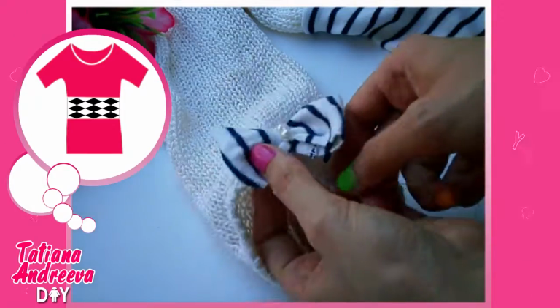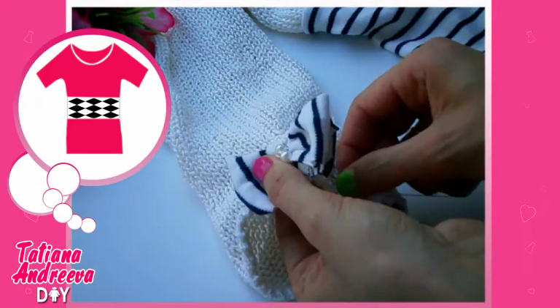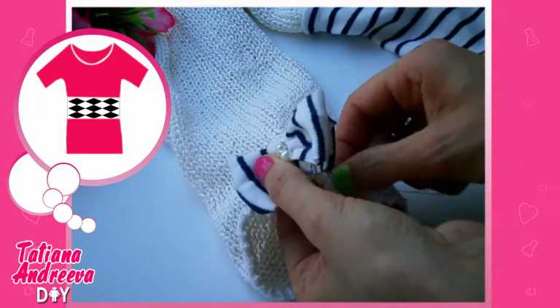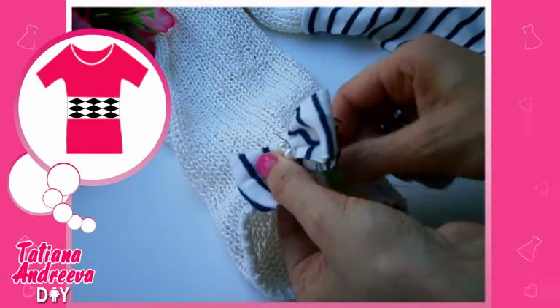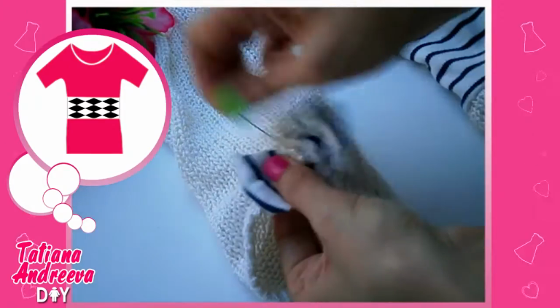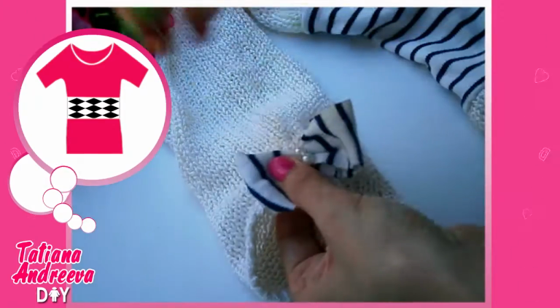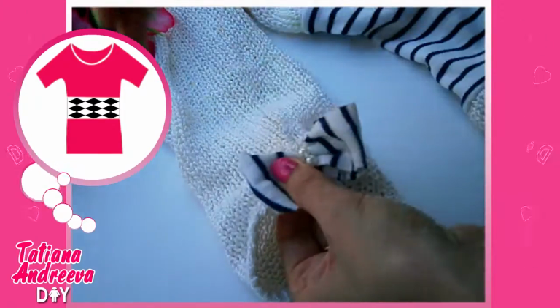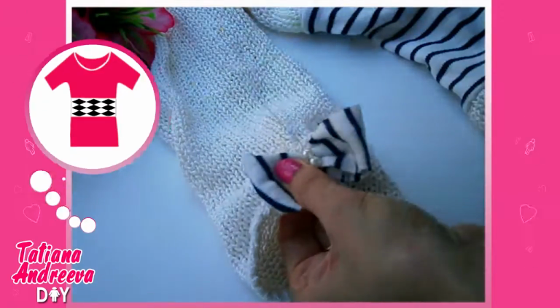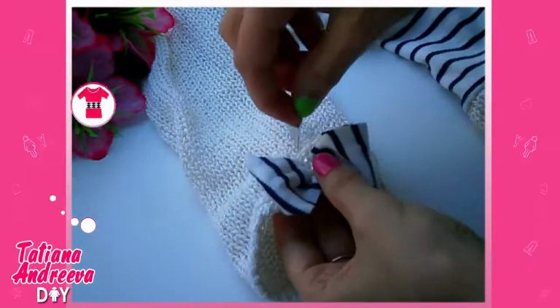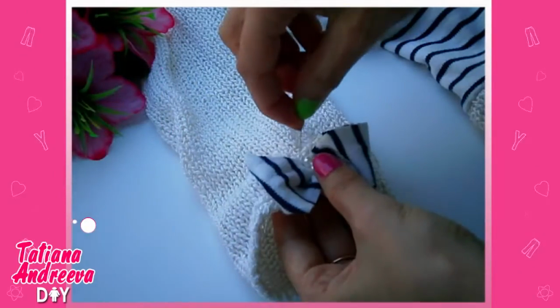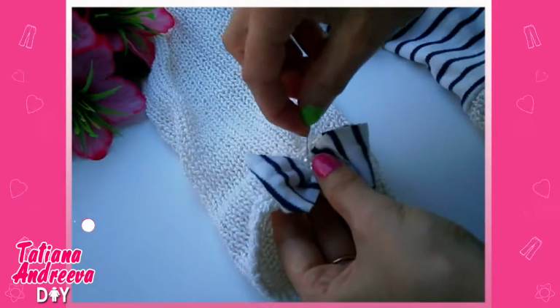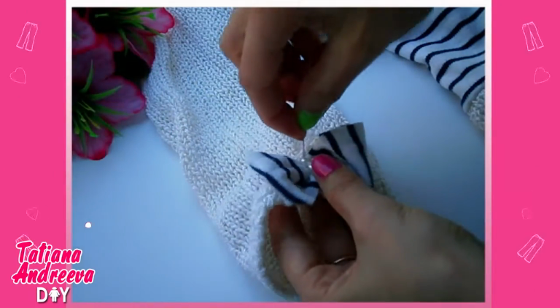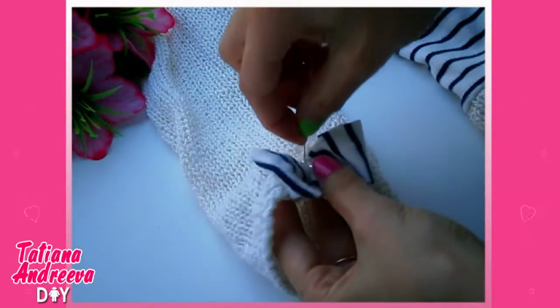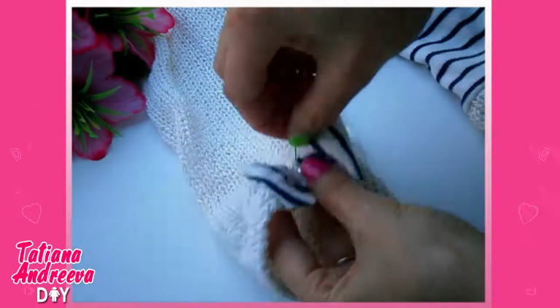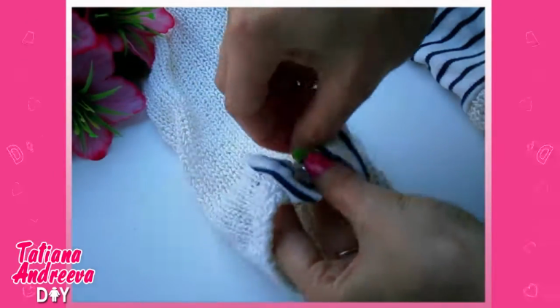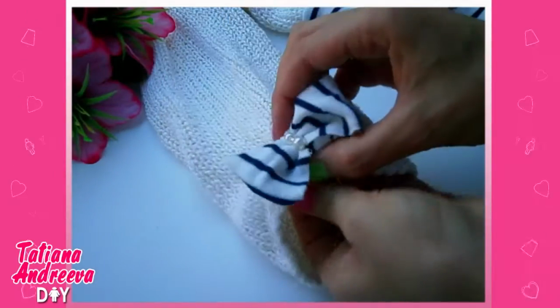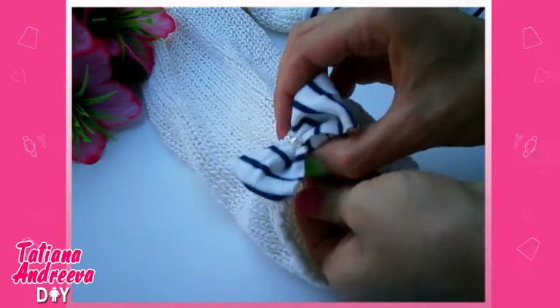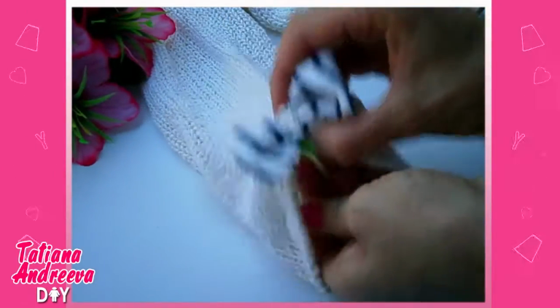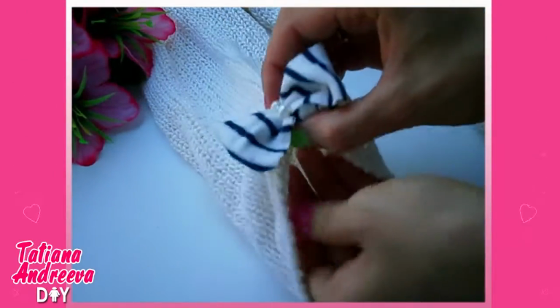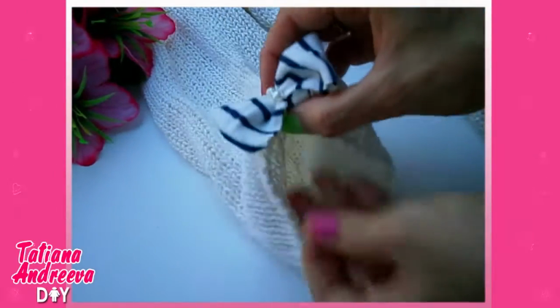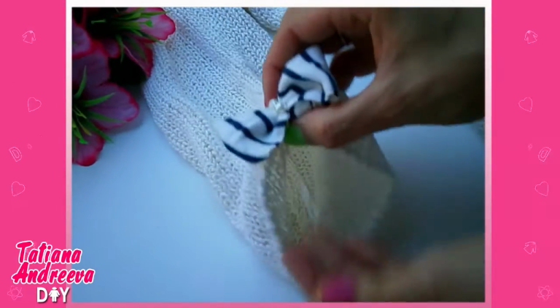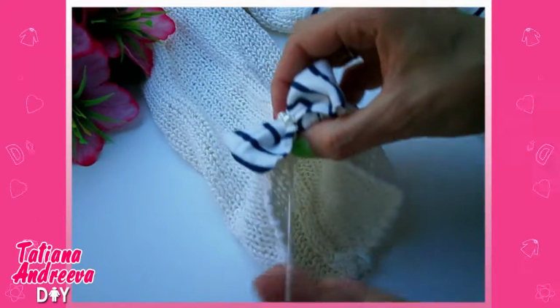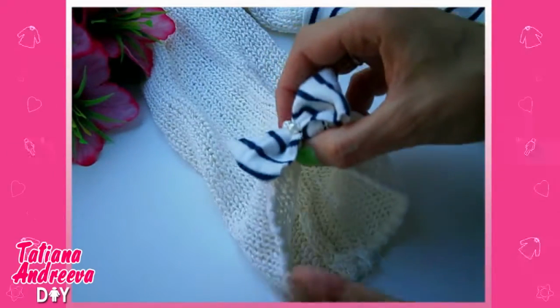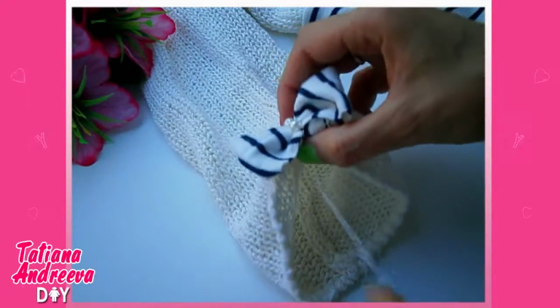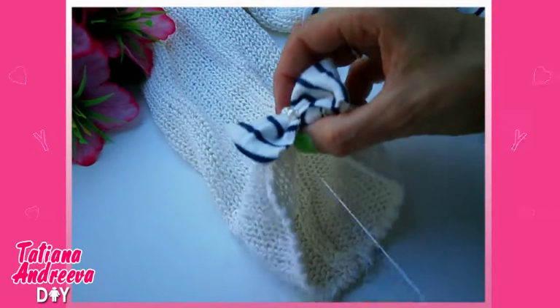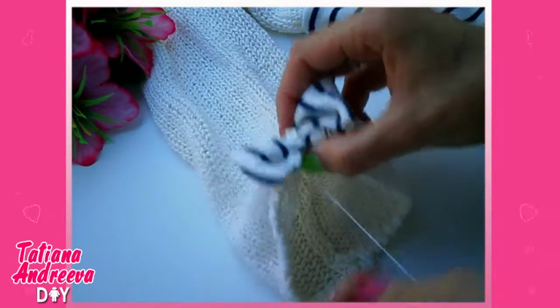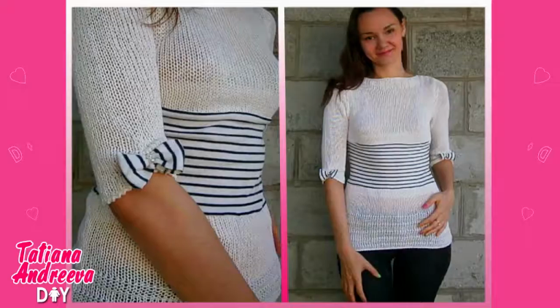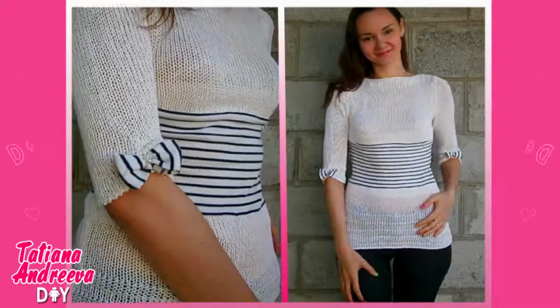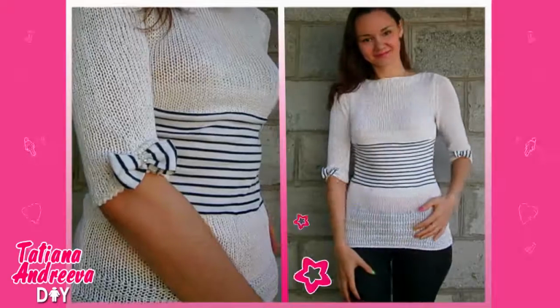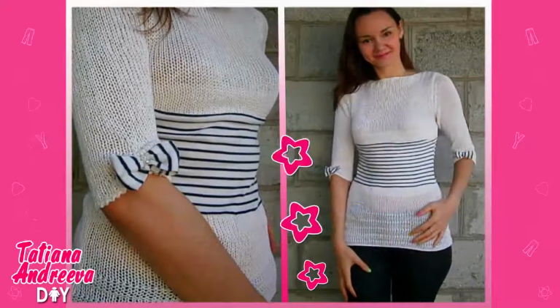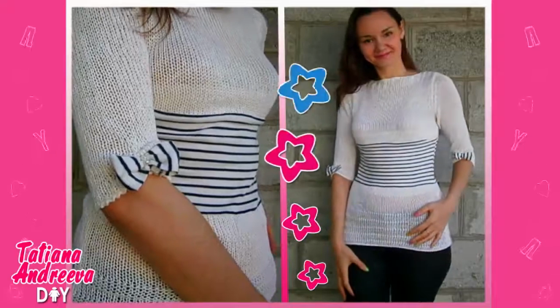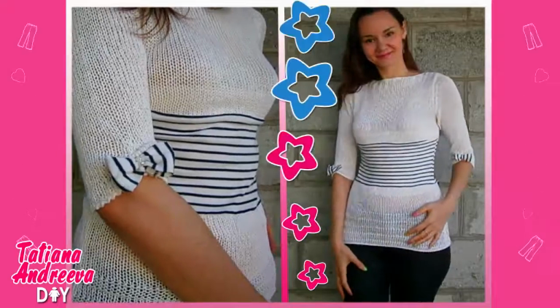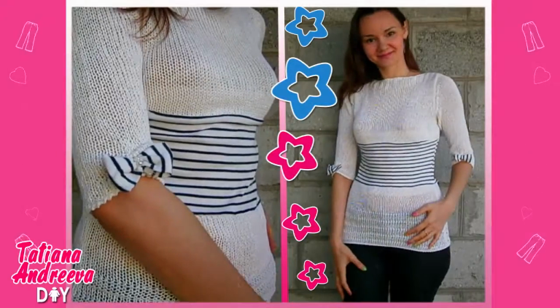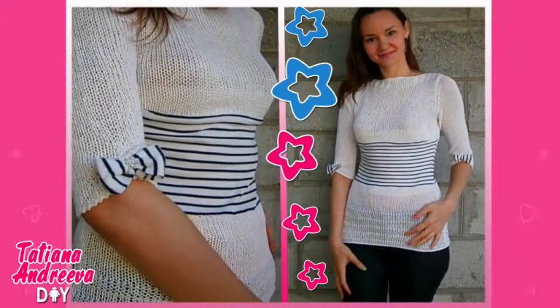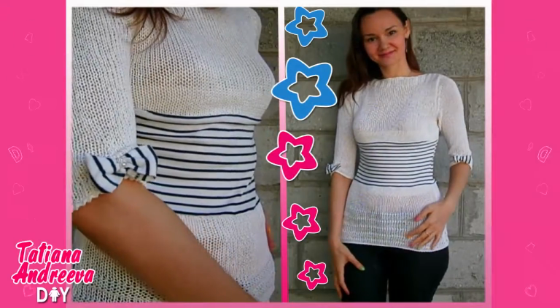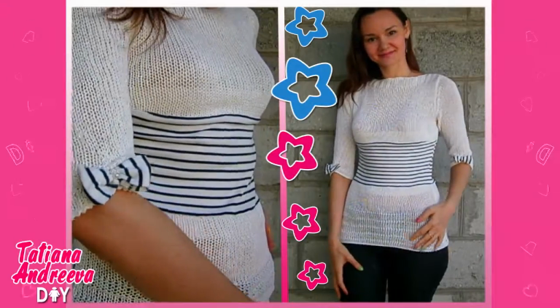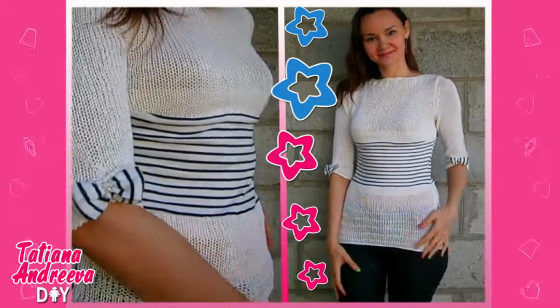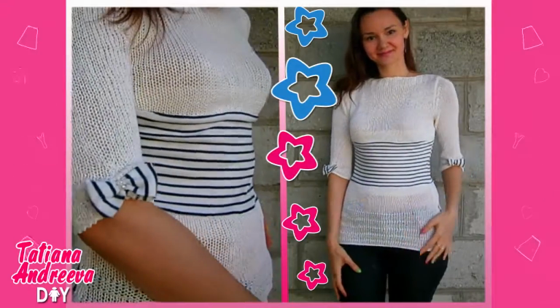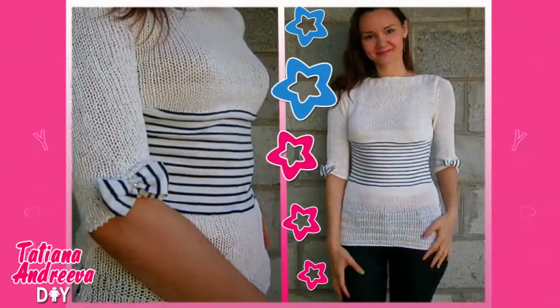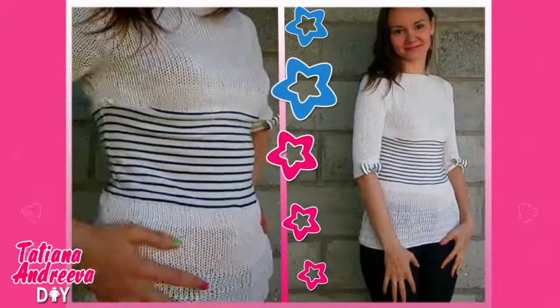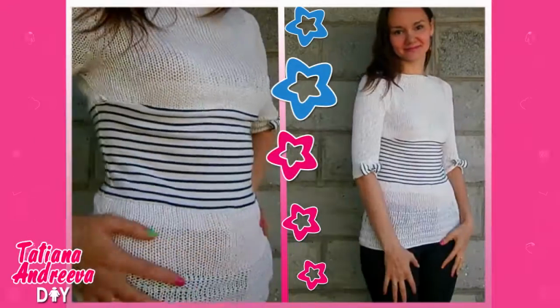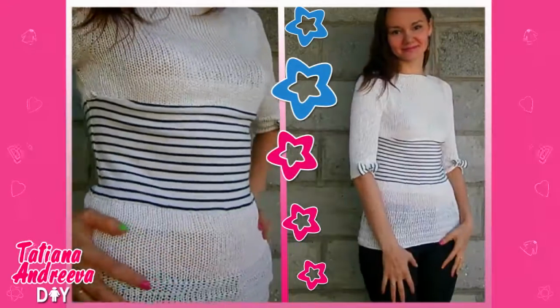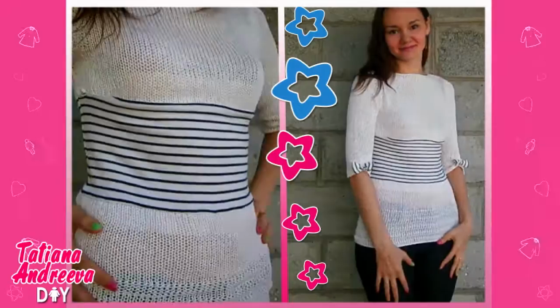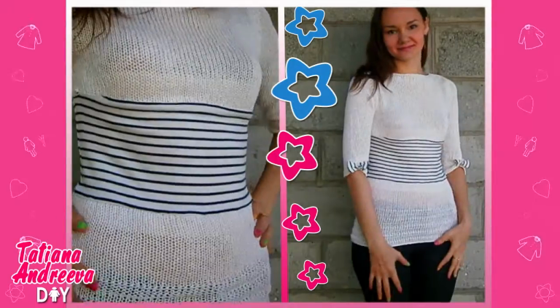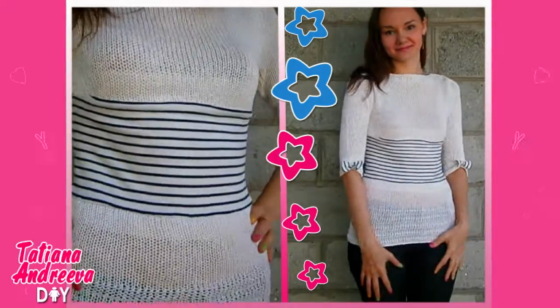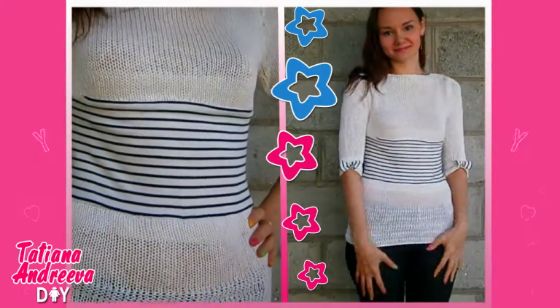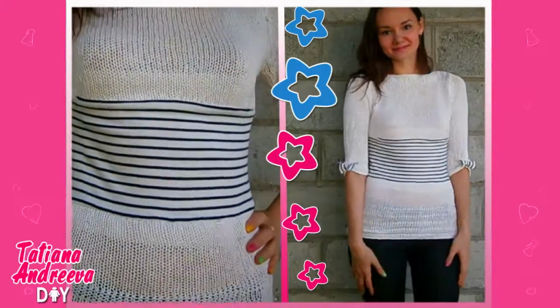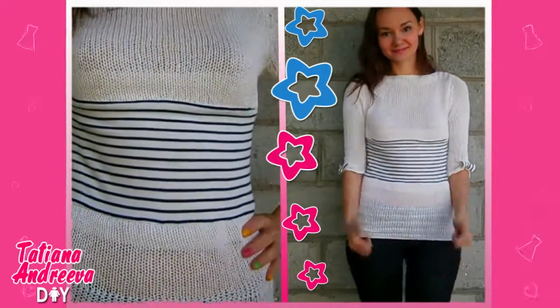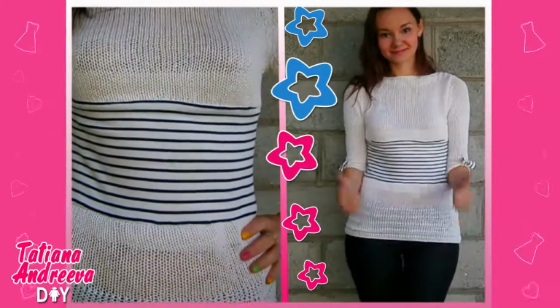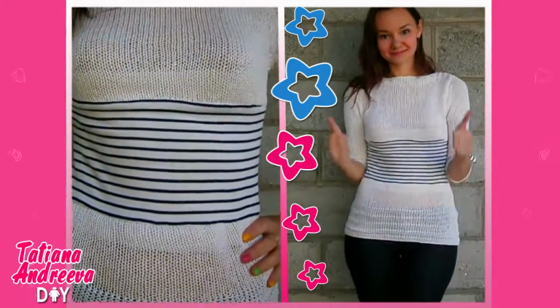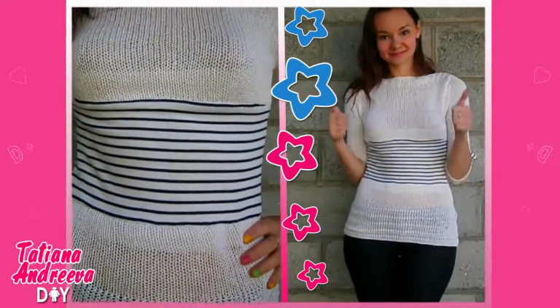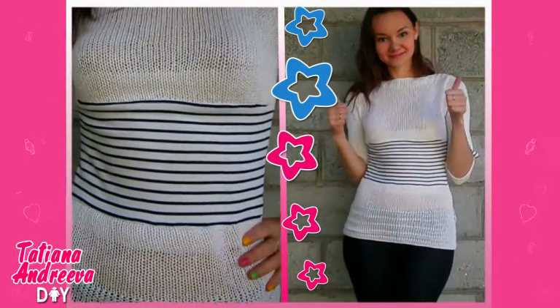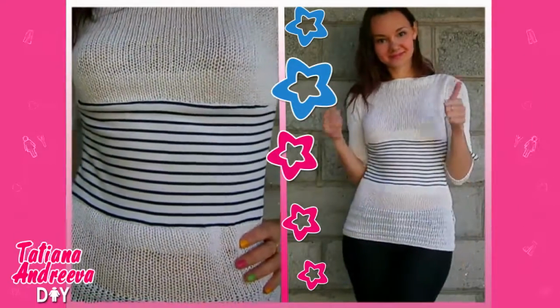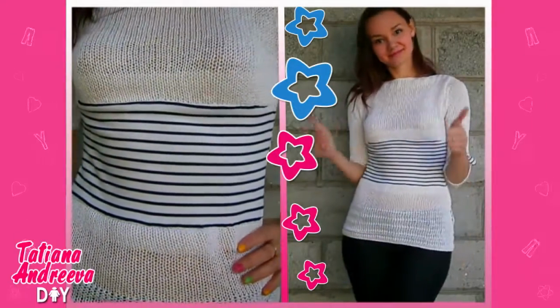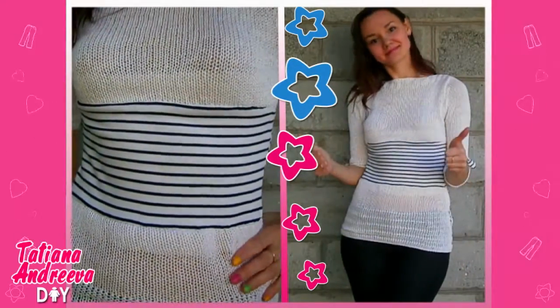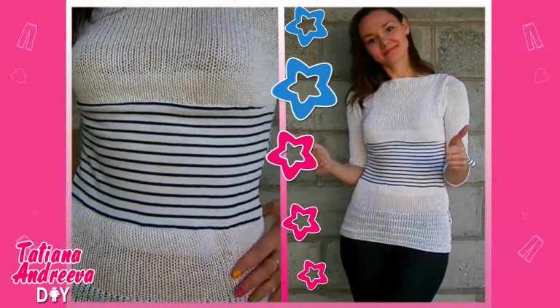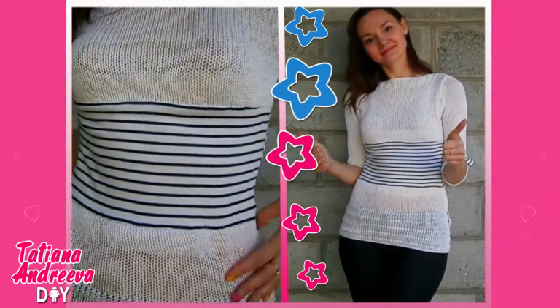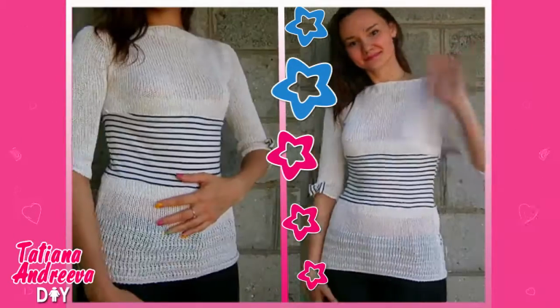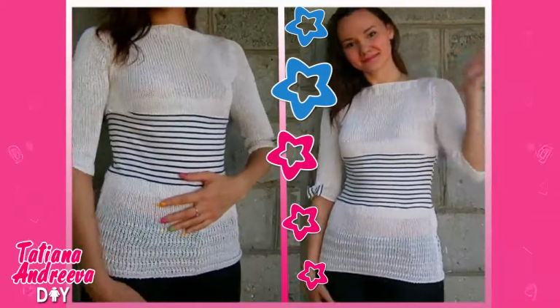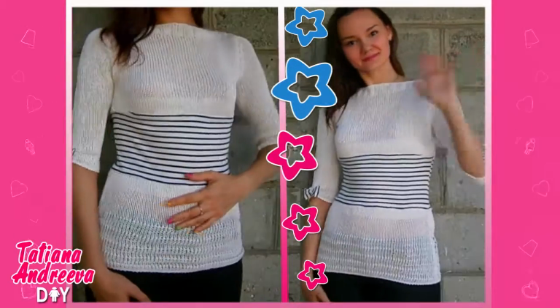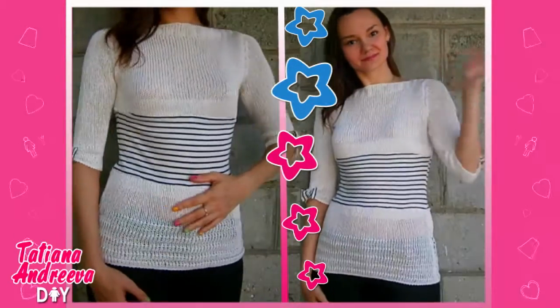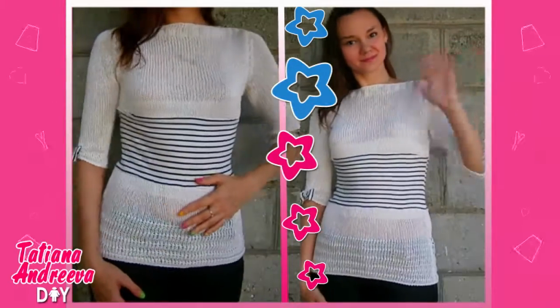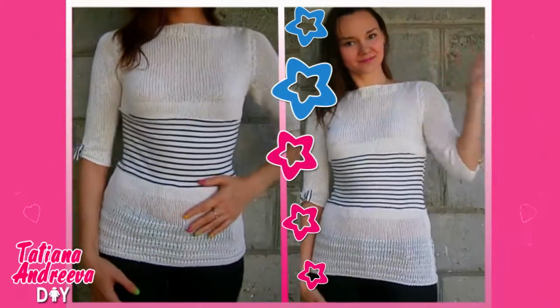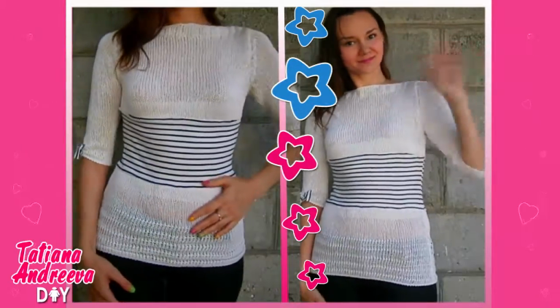Also, I sewed cute balls to the sleeves, which I made from the same fabric. All done! Thanks for watching — subscribe to my channel to keep up with new videos. Bye!